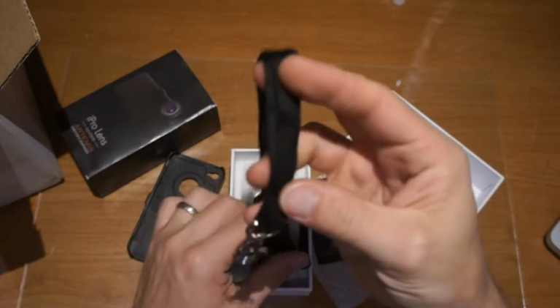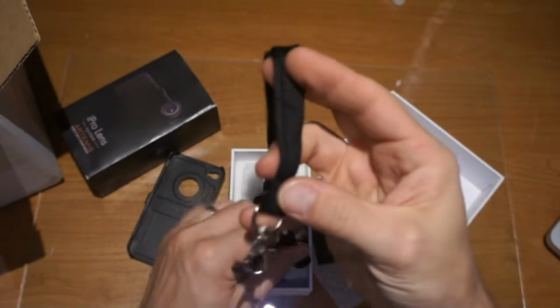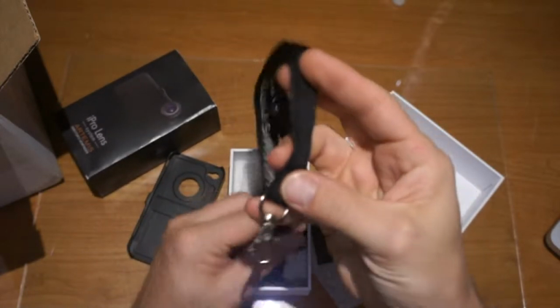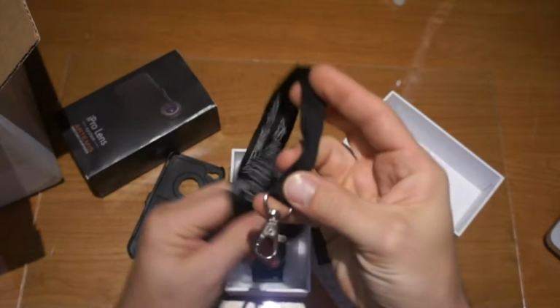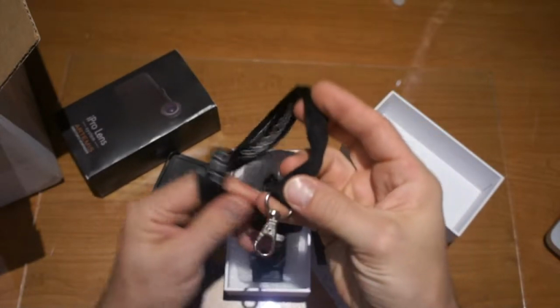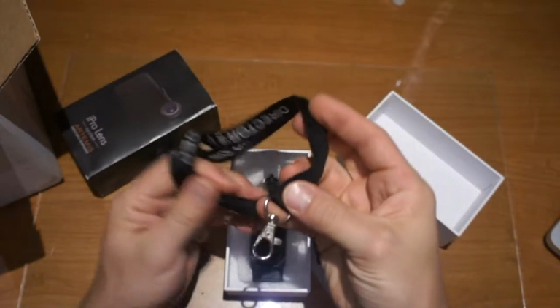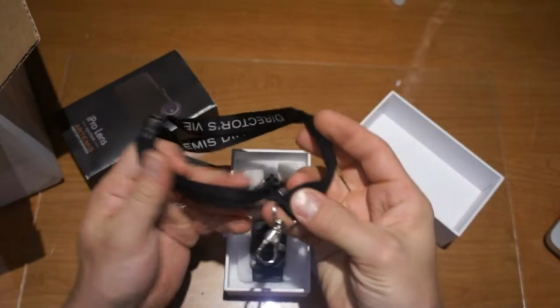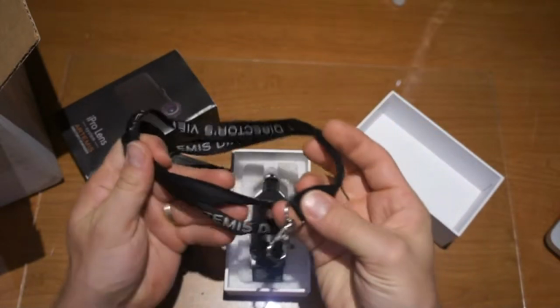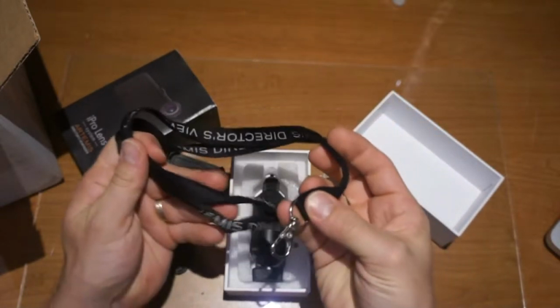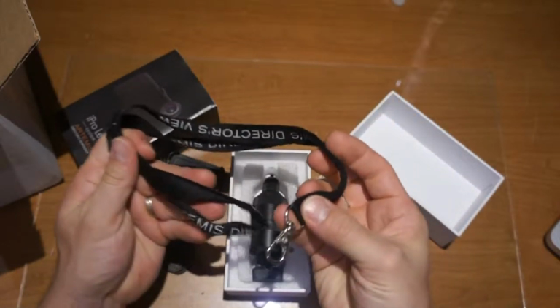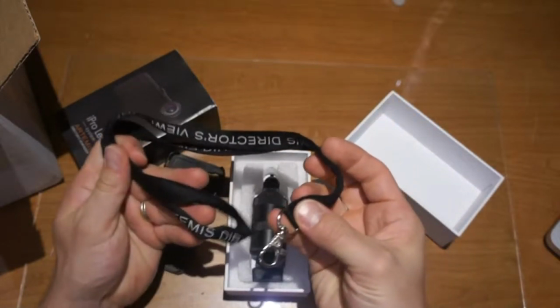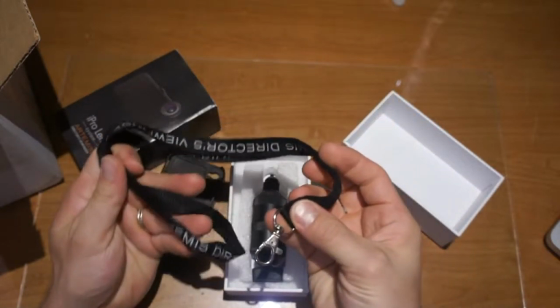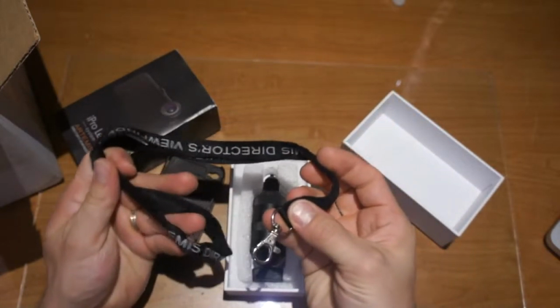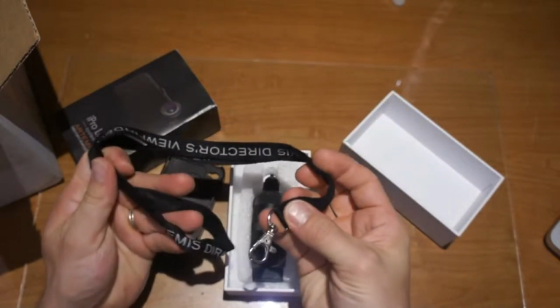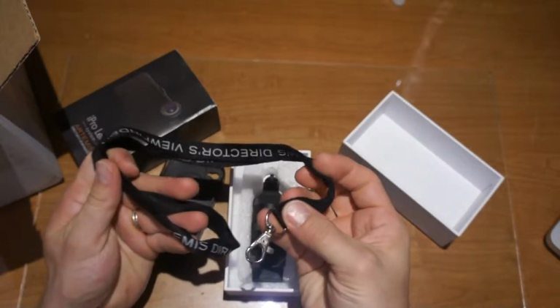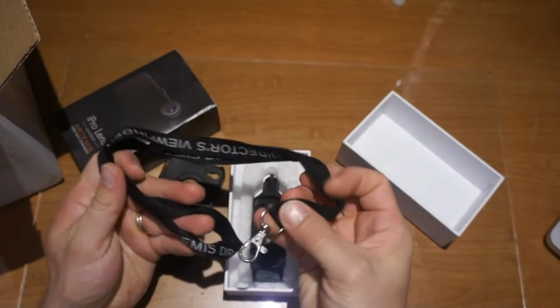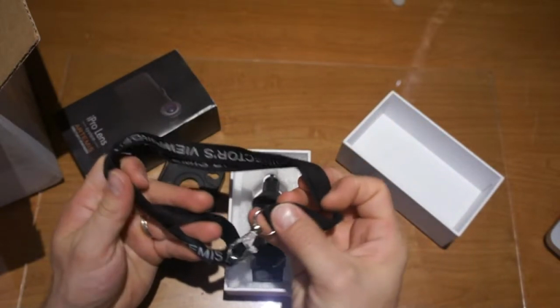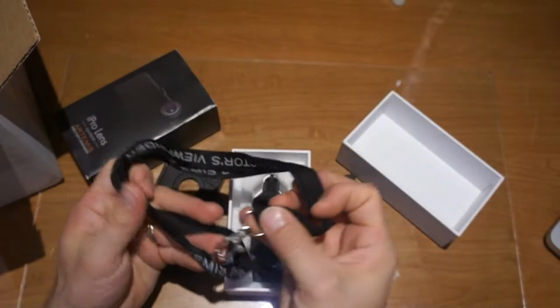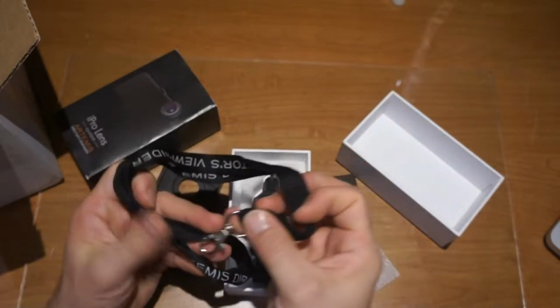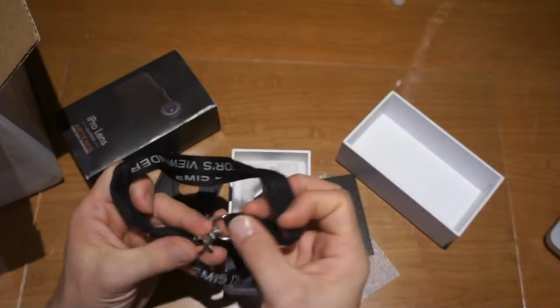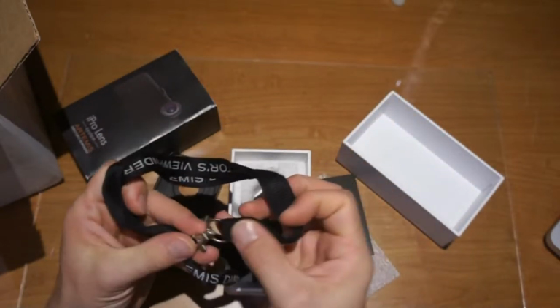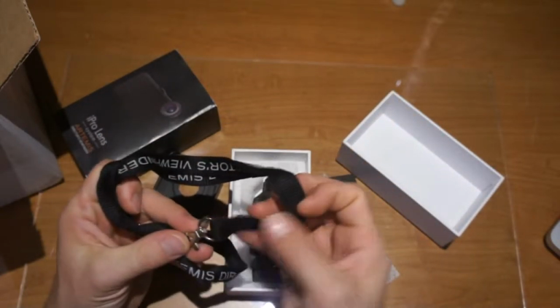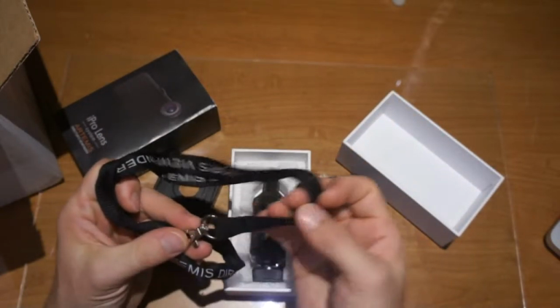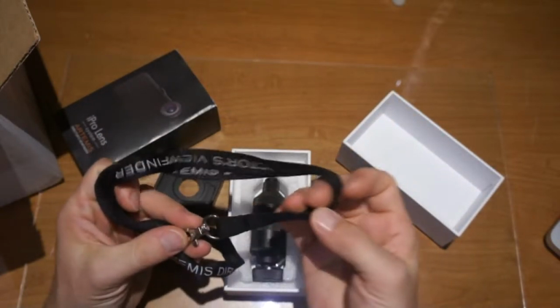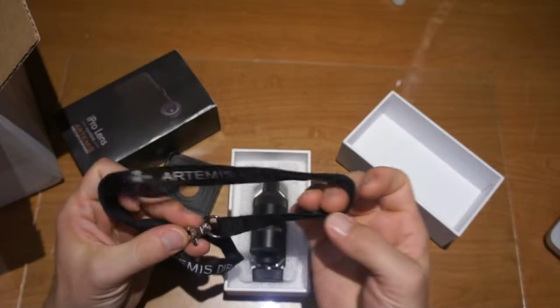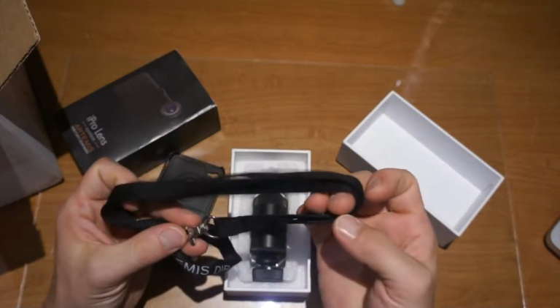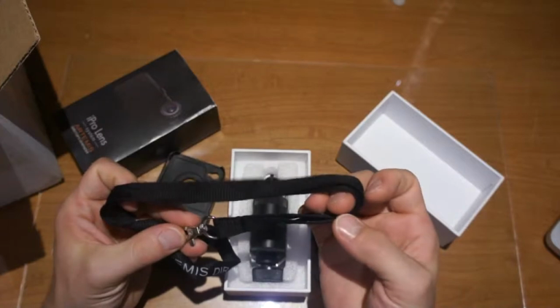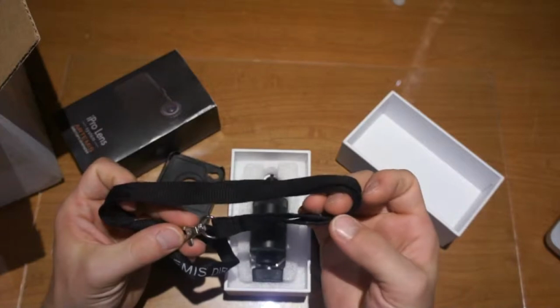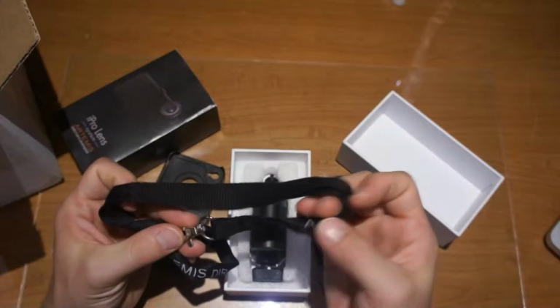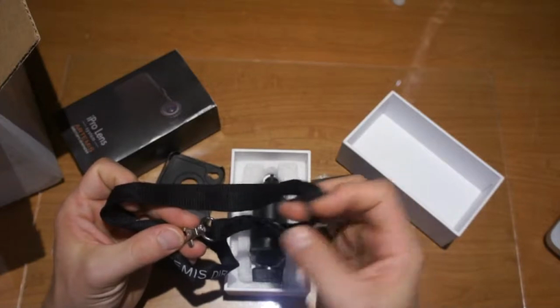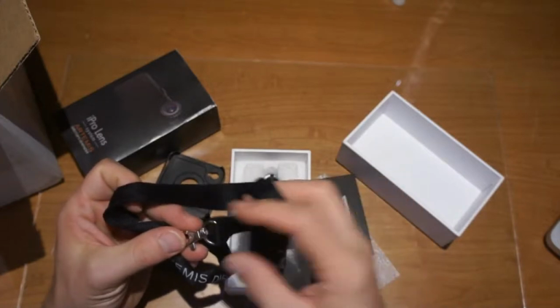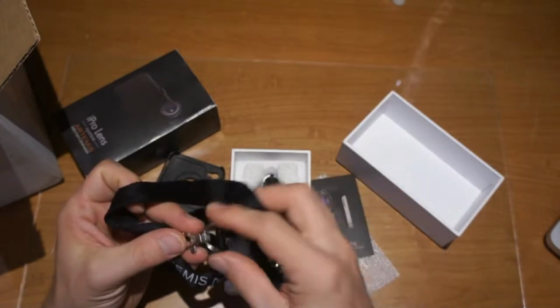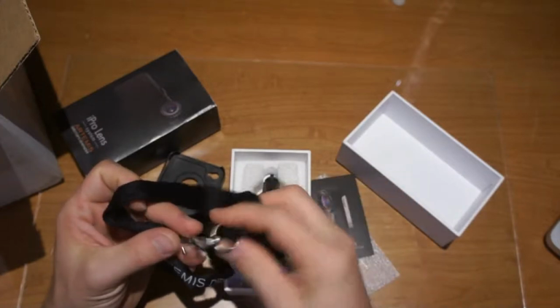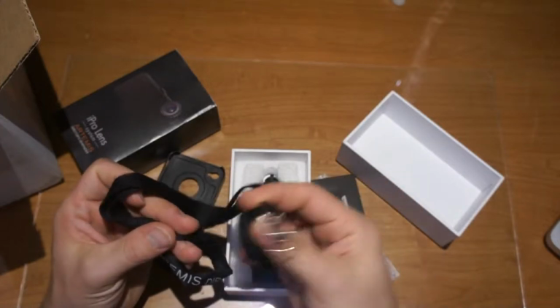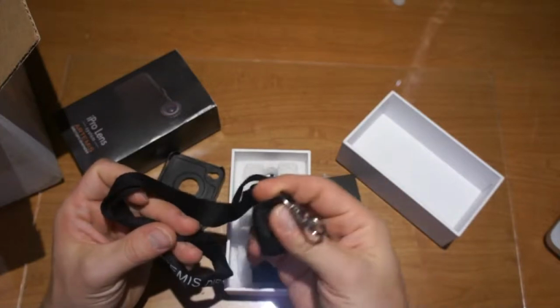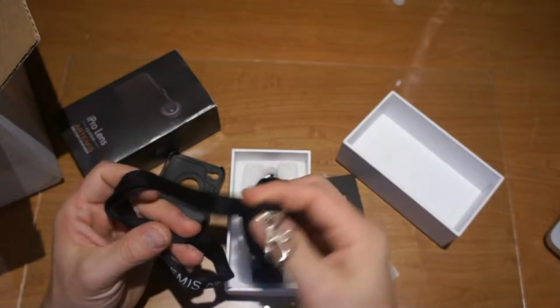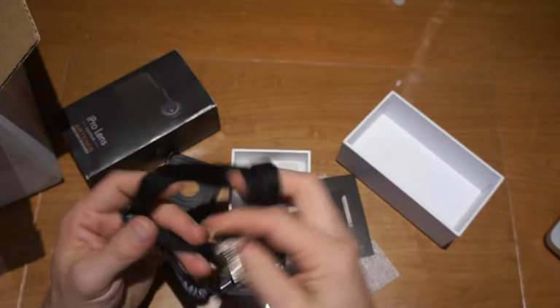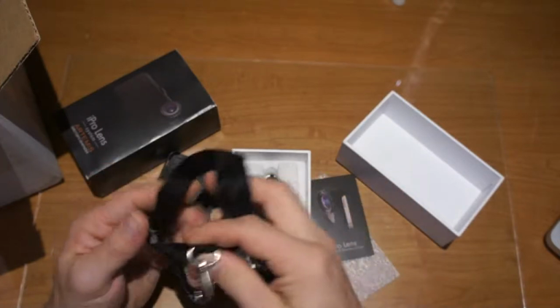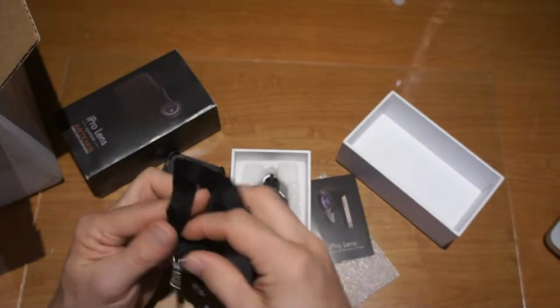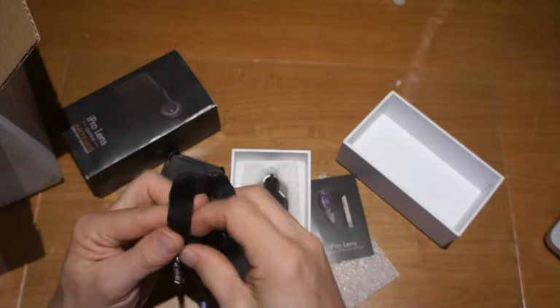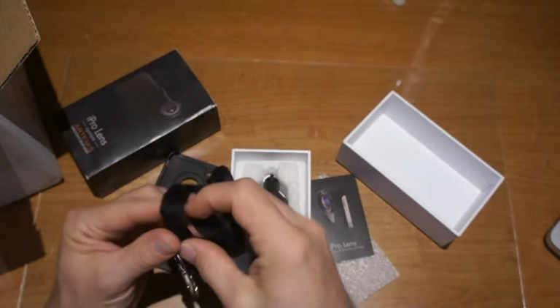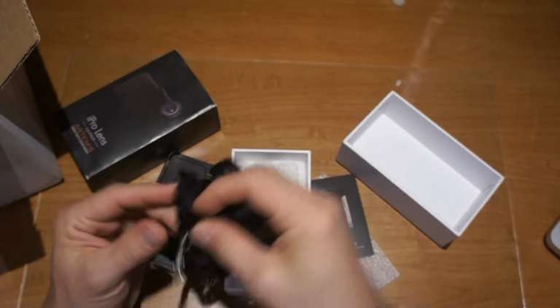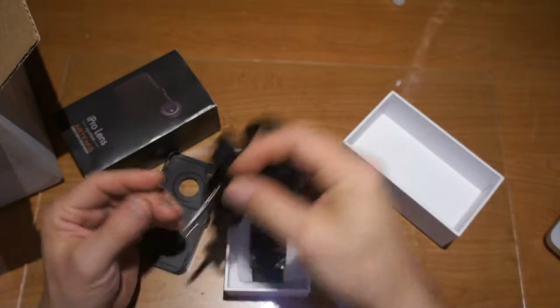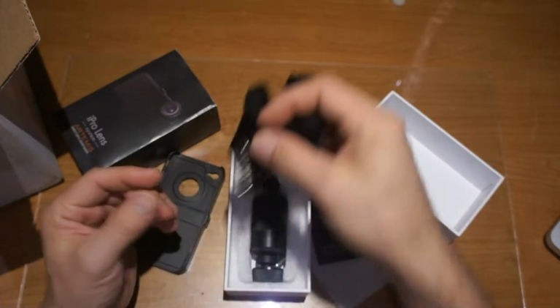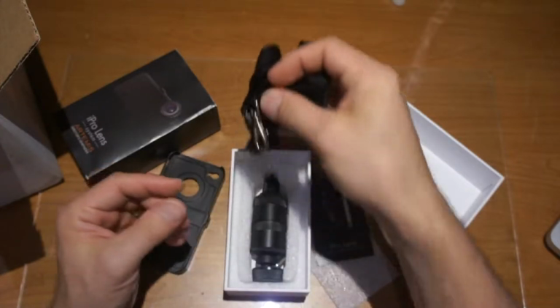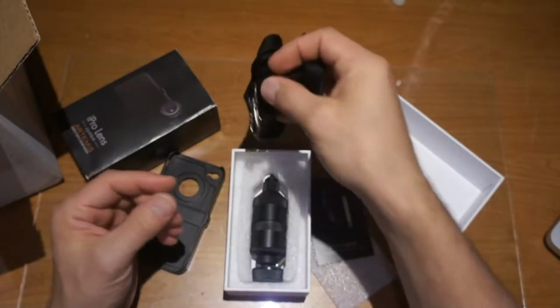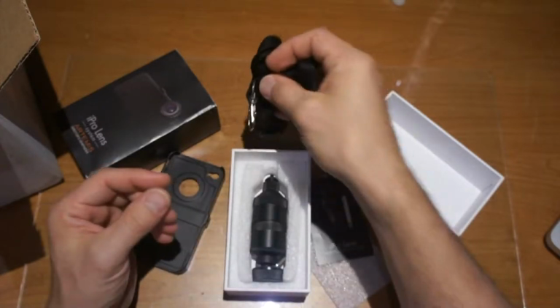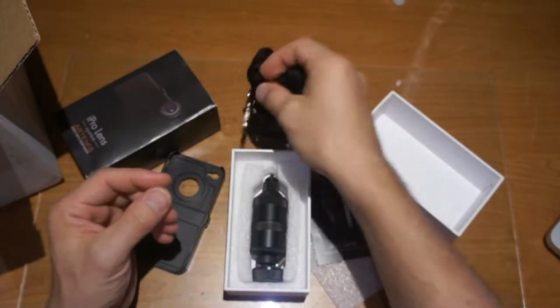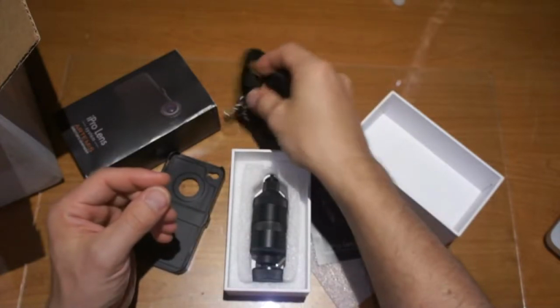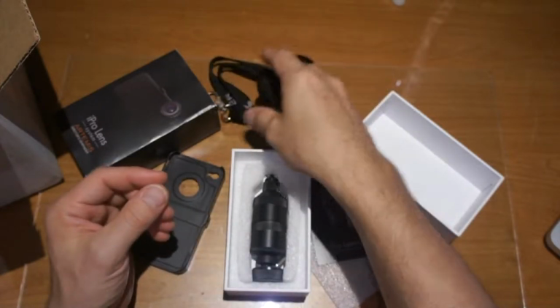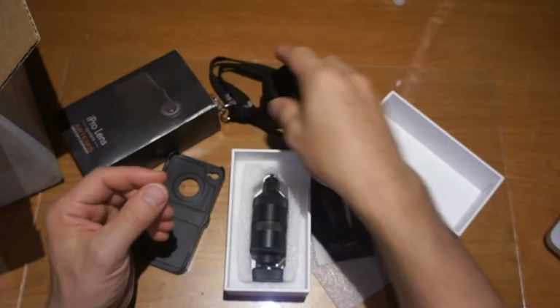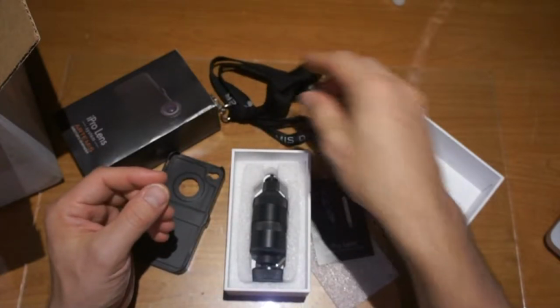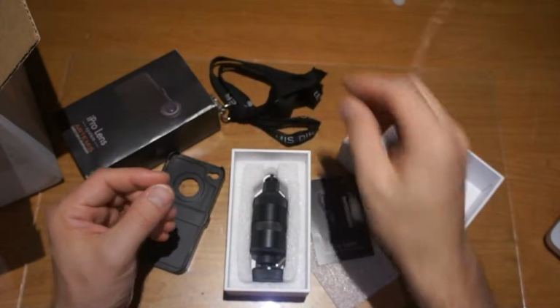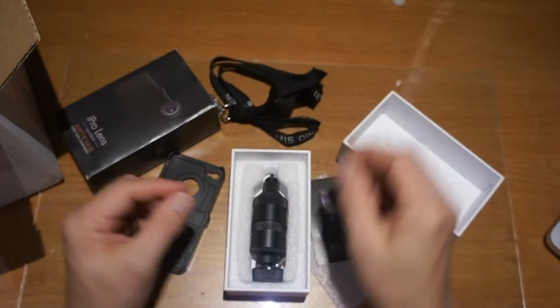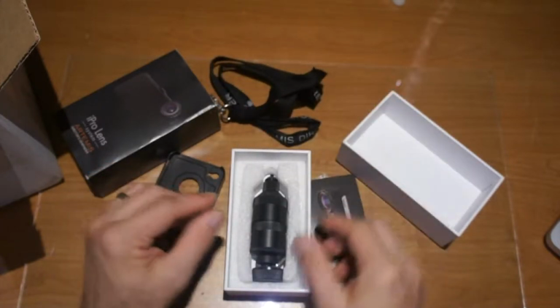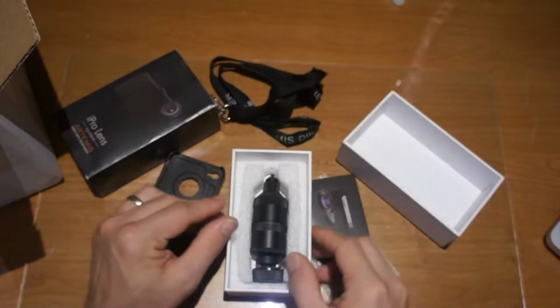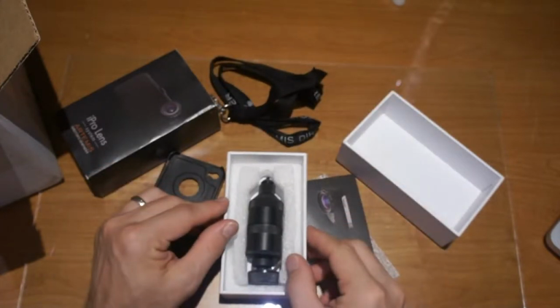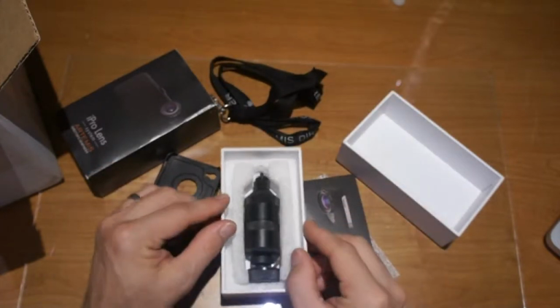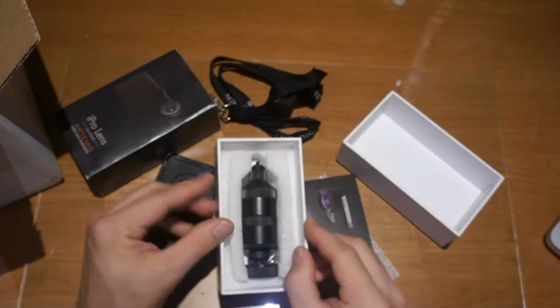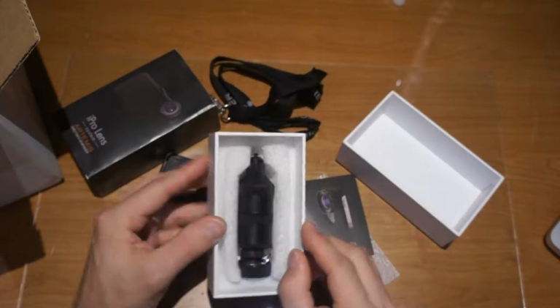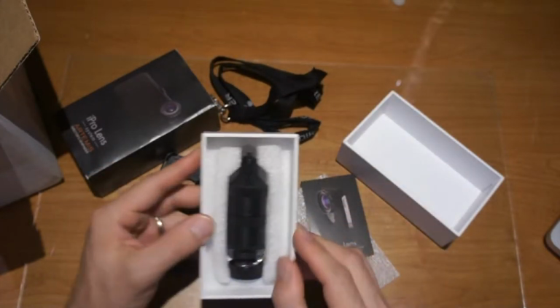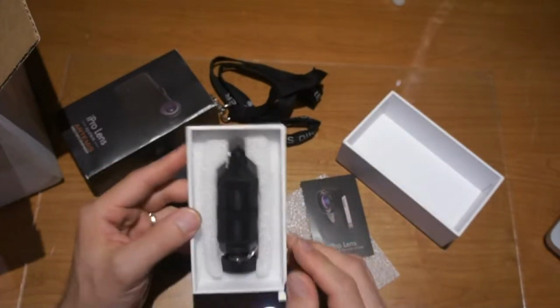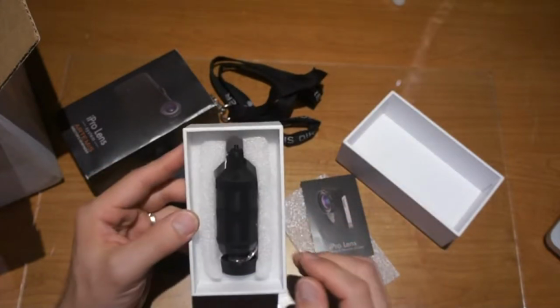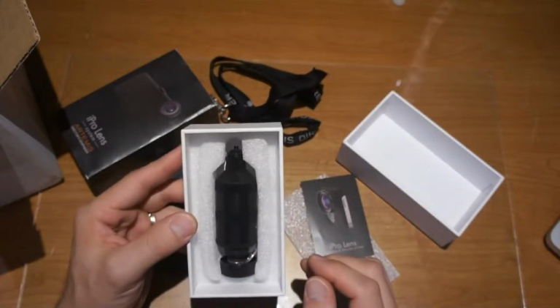We've also got a lanyard so you'll be able to hang your phone — or your director's viewfinder — around your neck when you're using it on set.